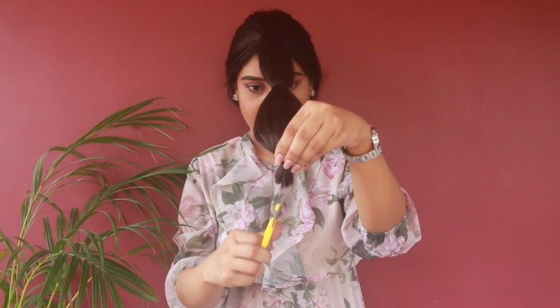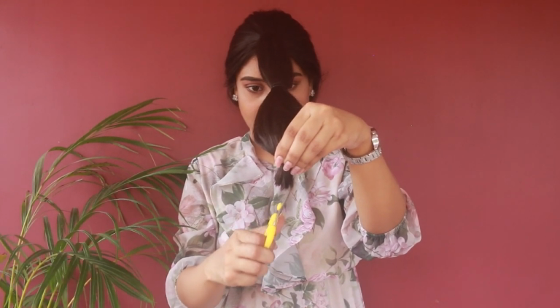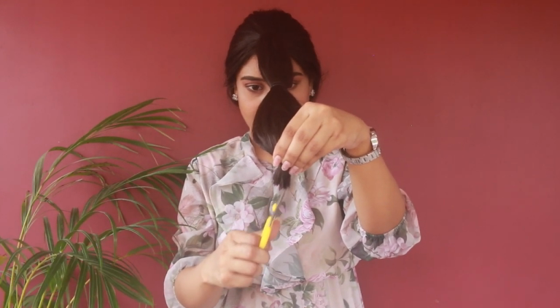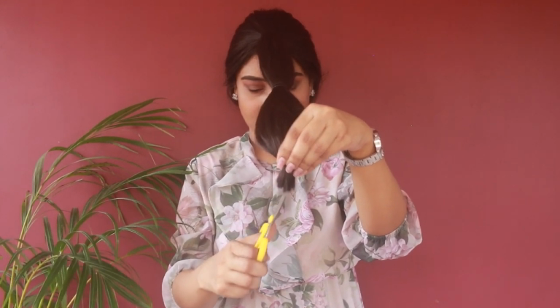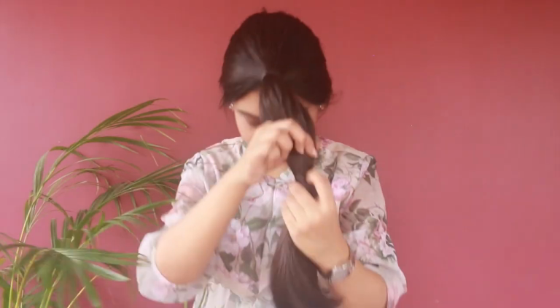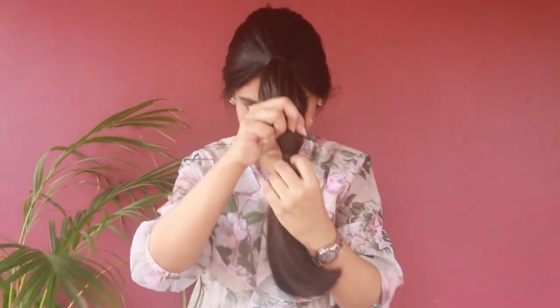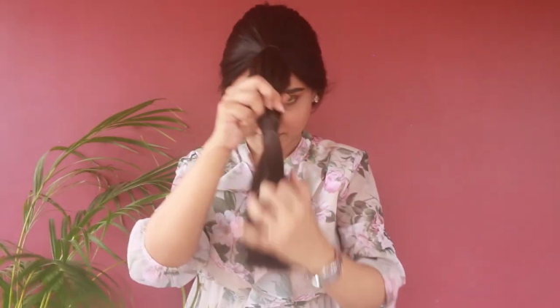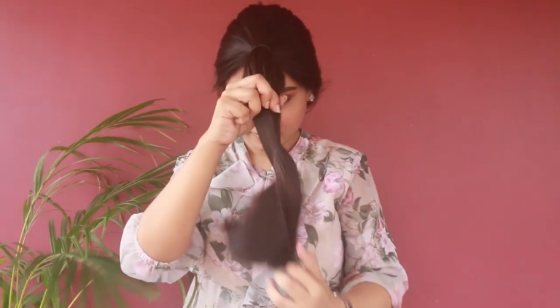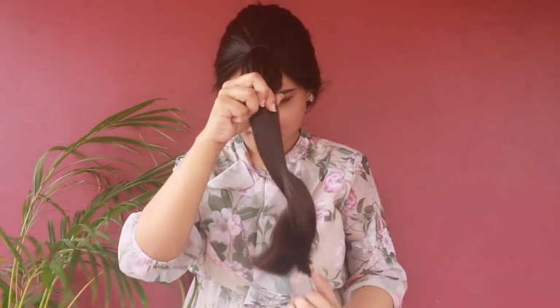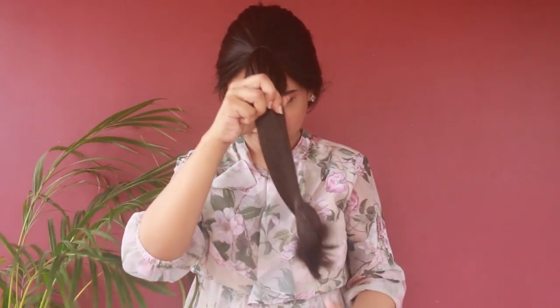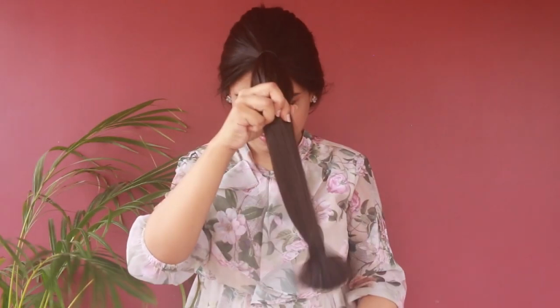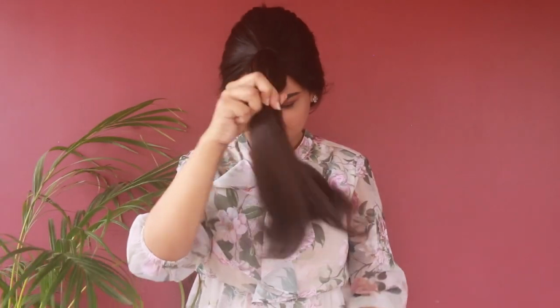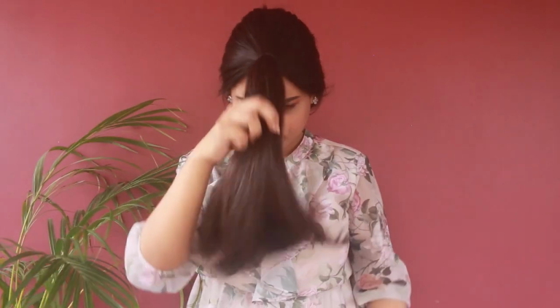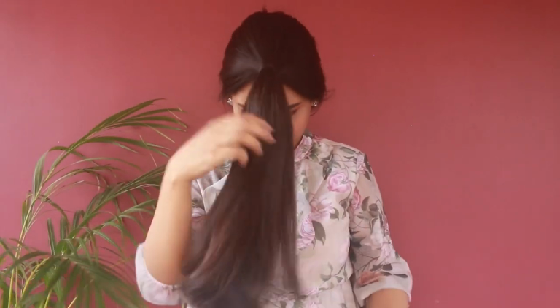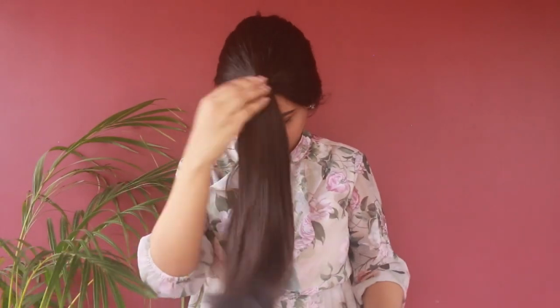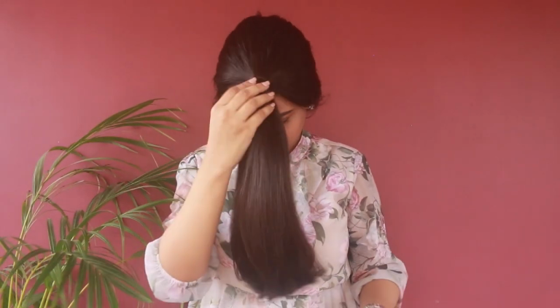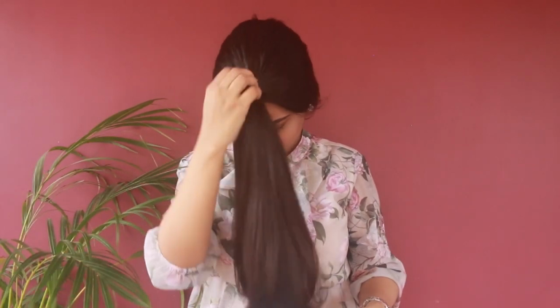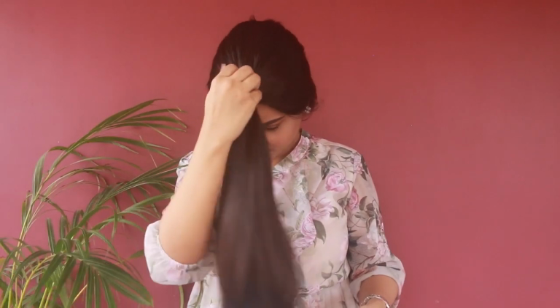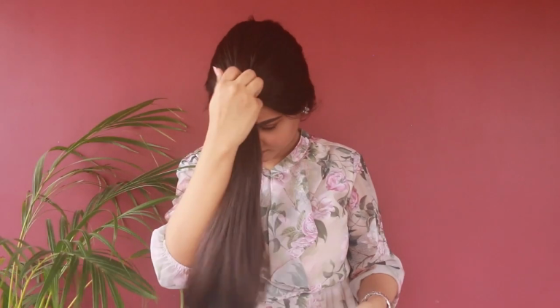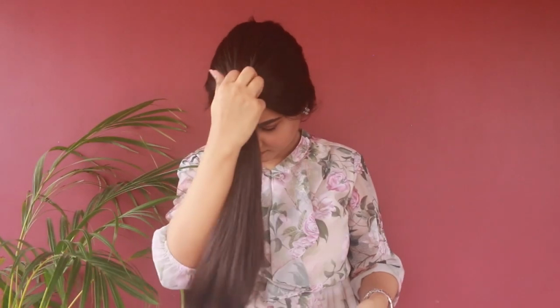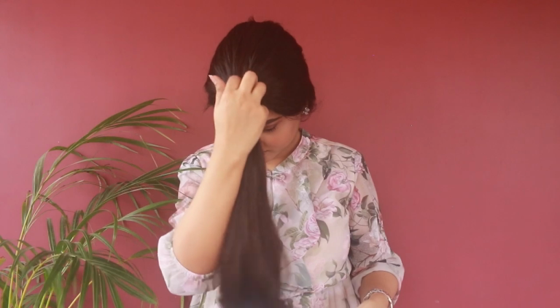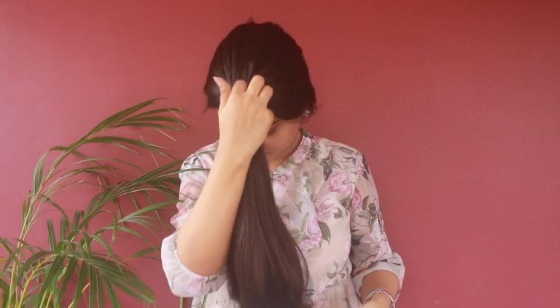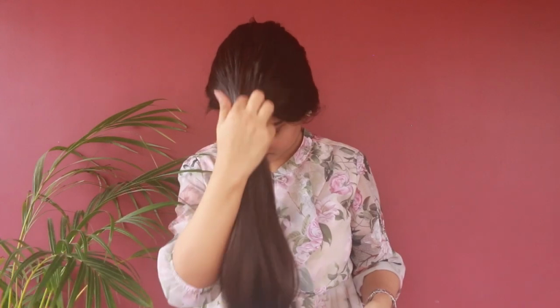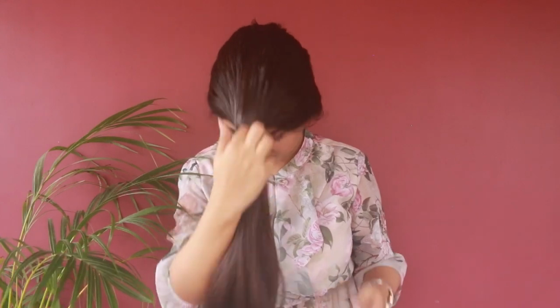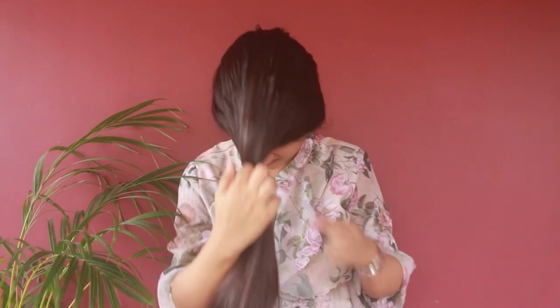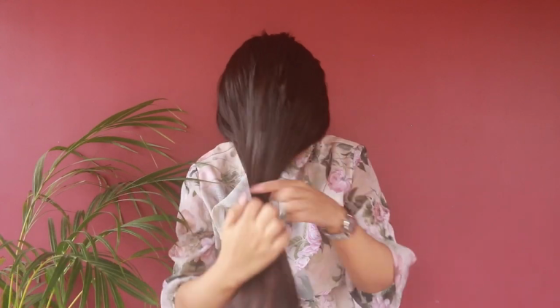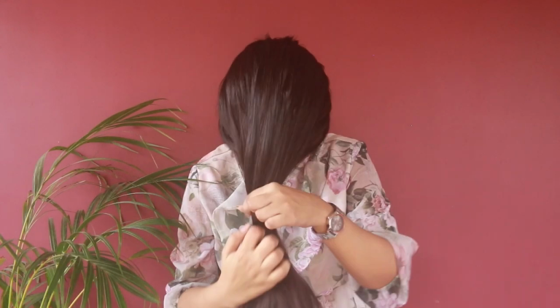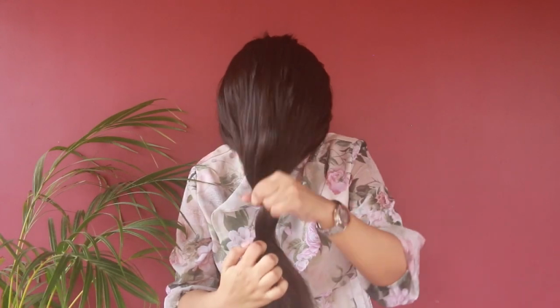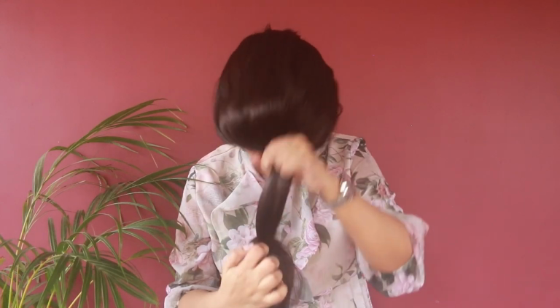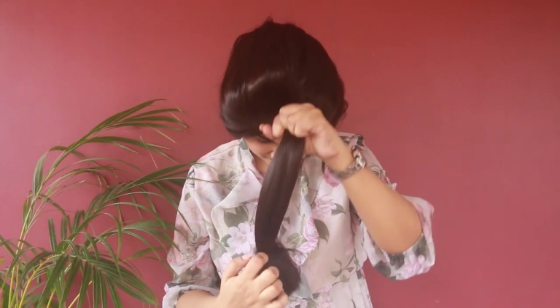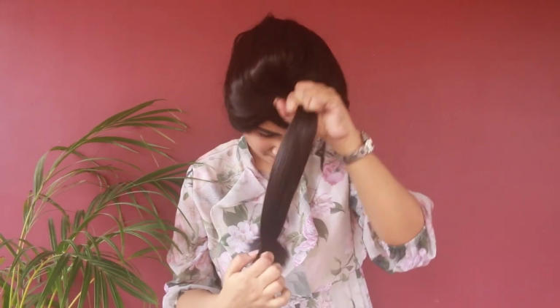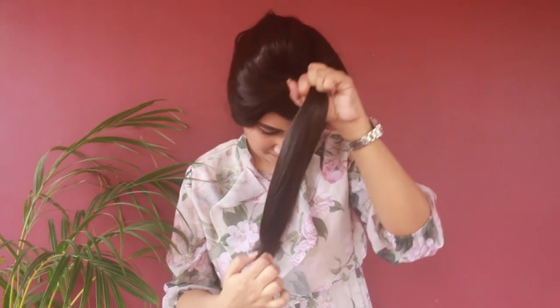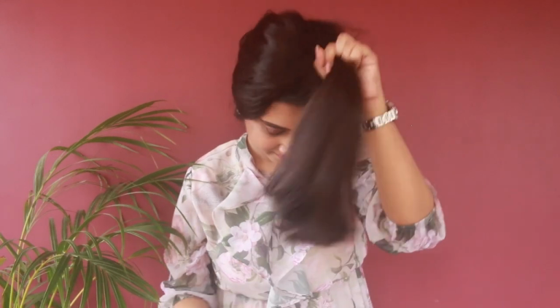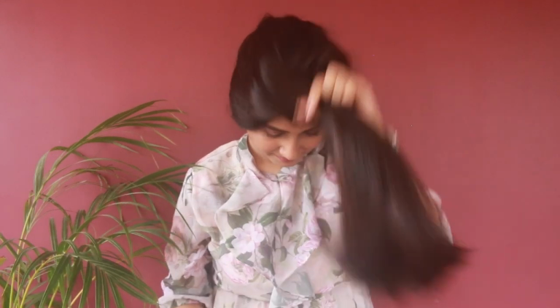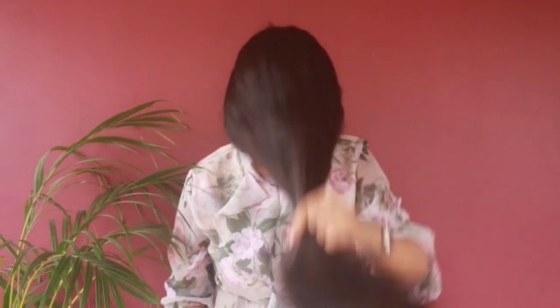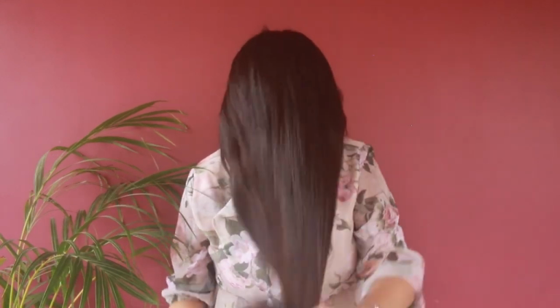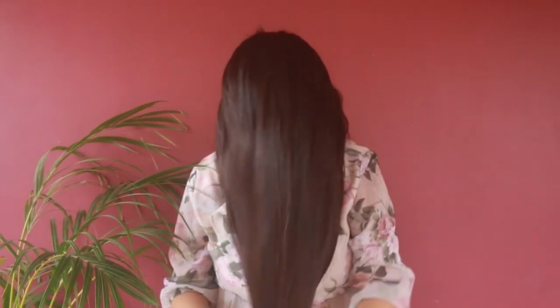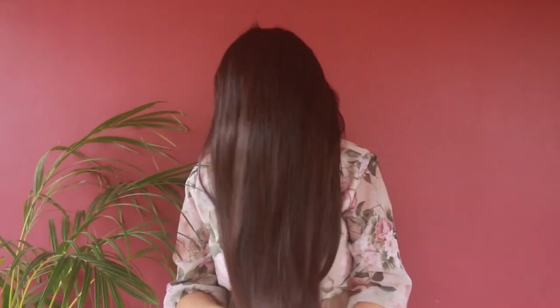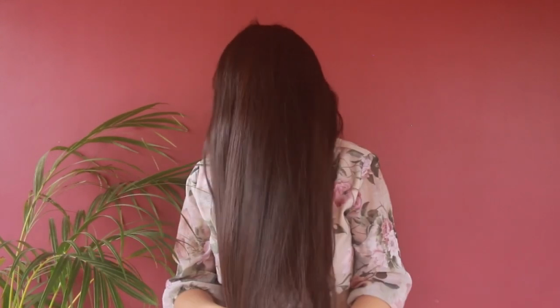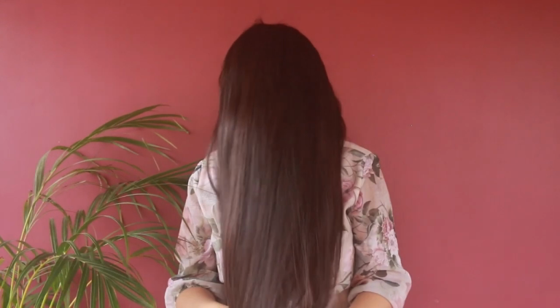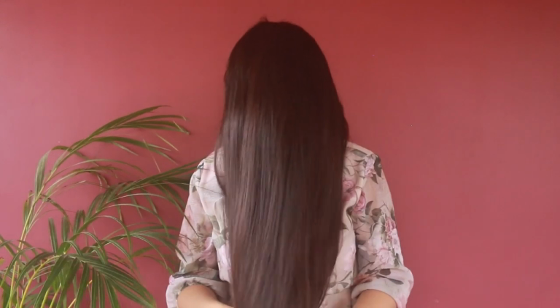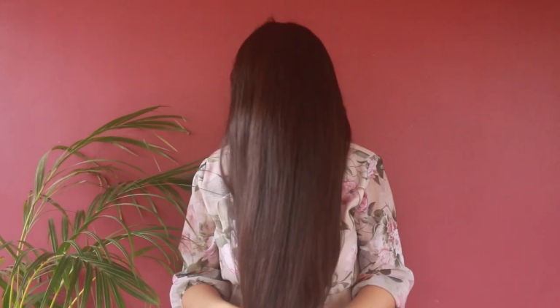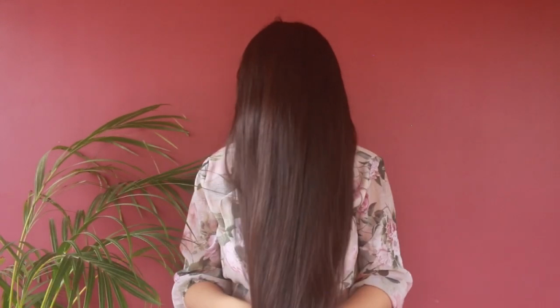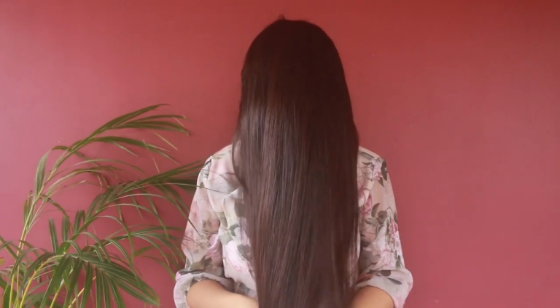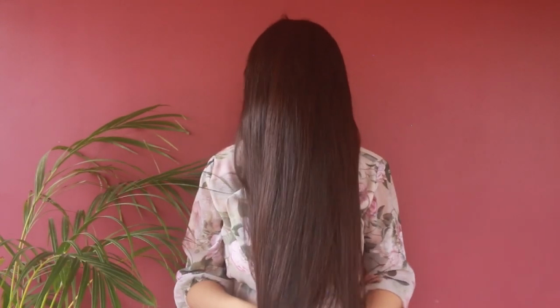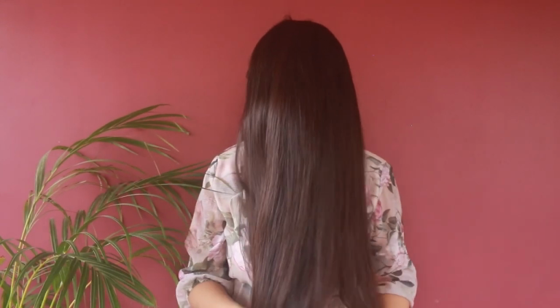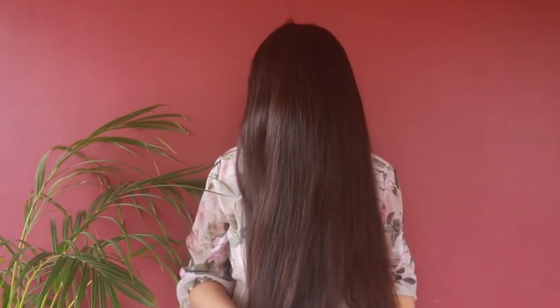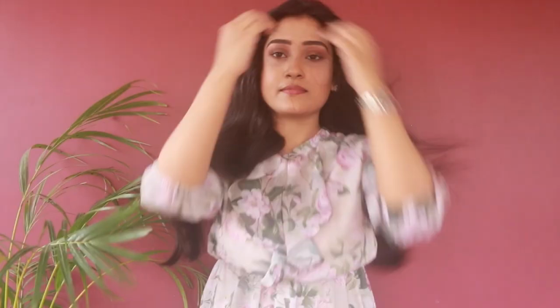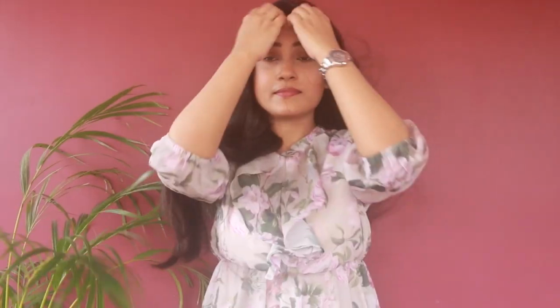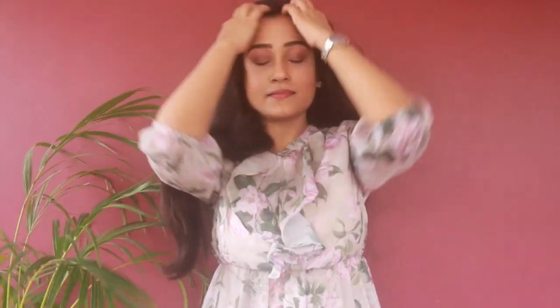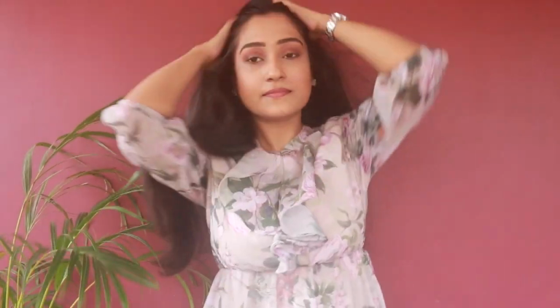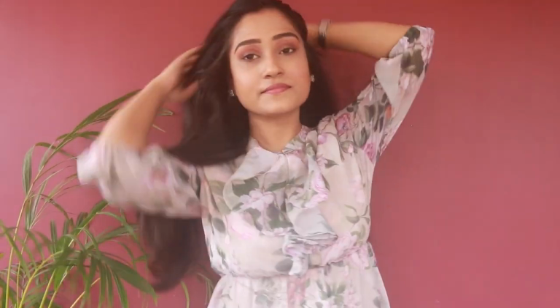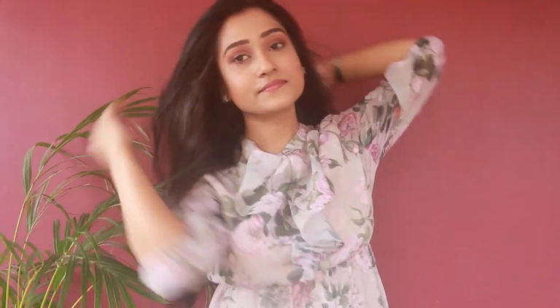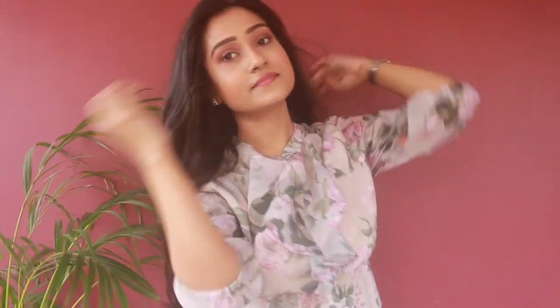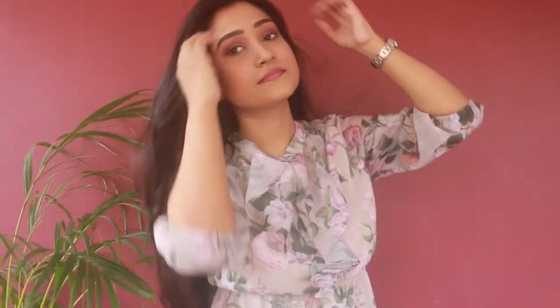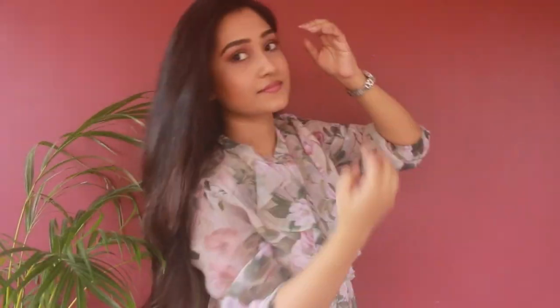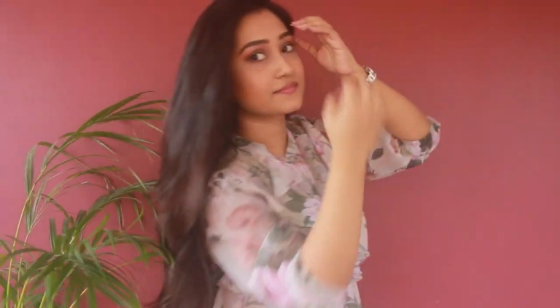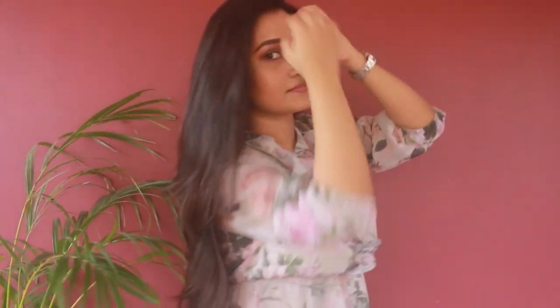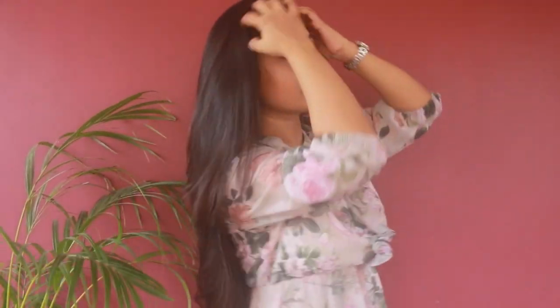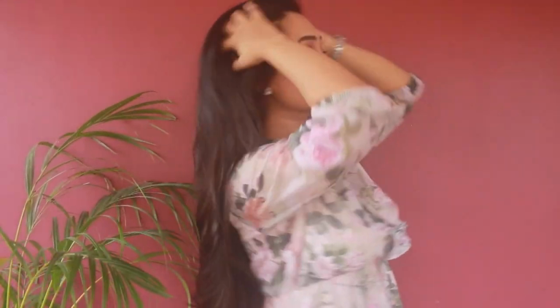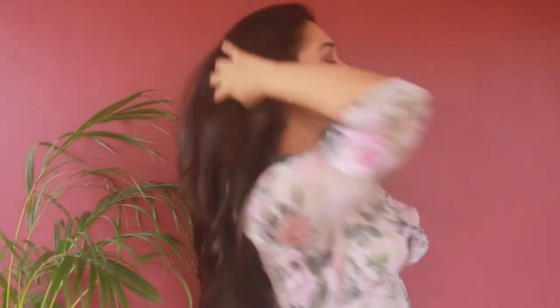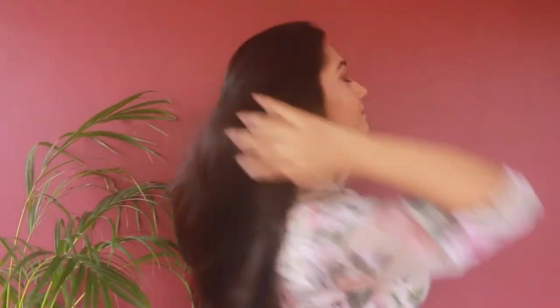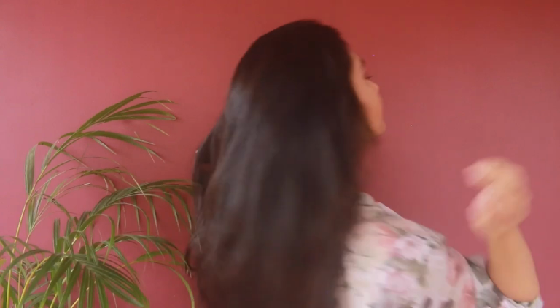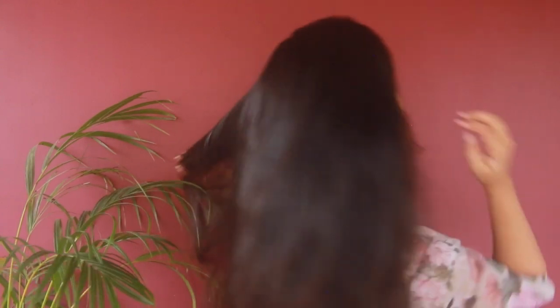Once you're done, remove all your hair bands and see how beautifully you get the layered cut in your hair.